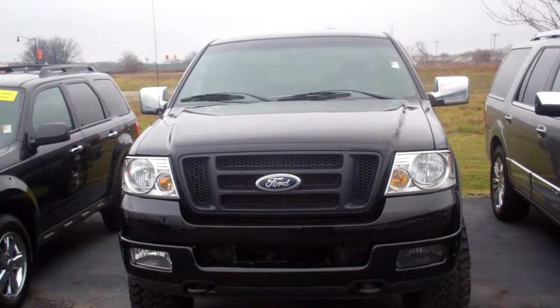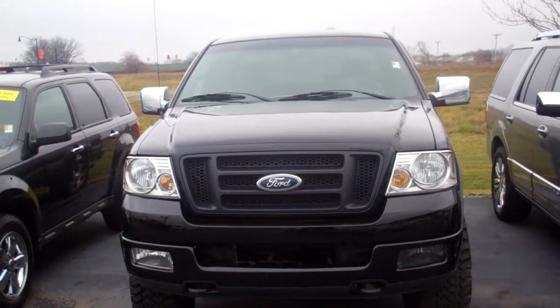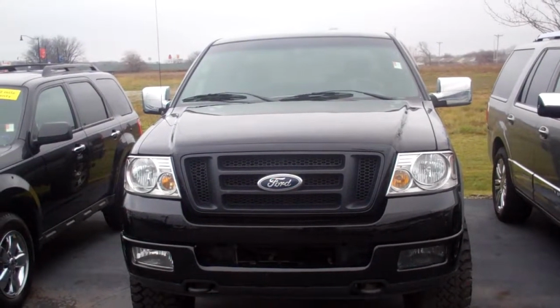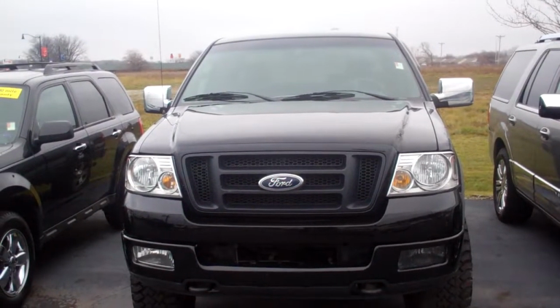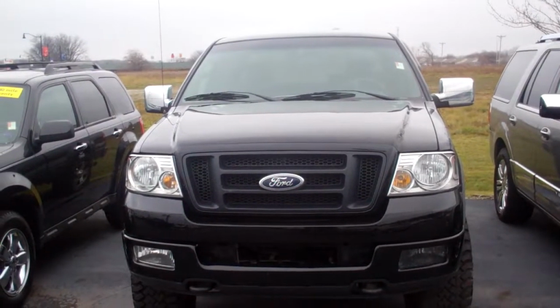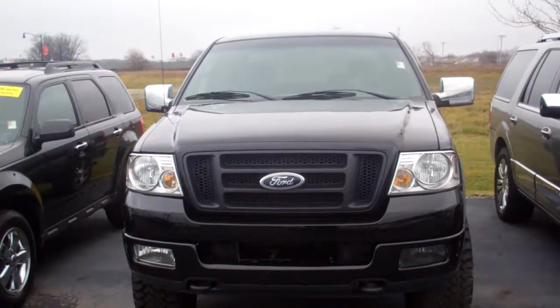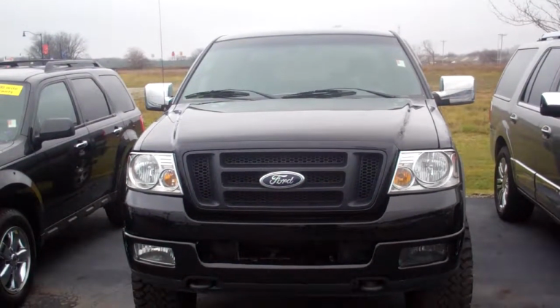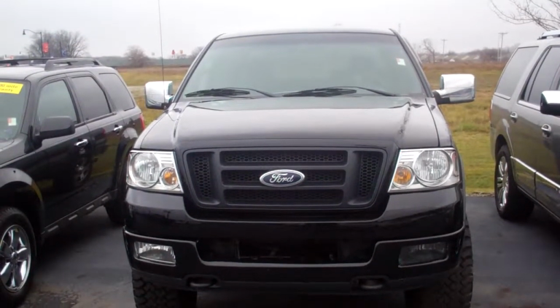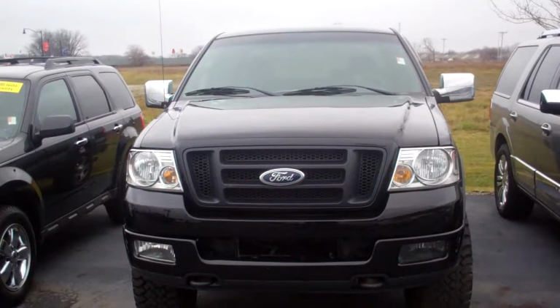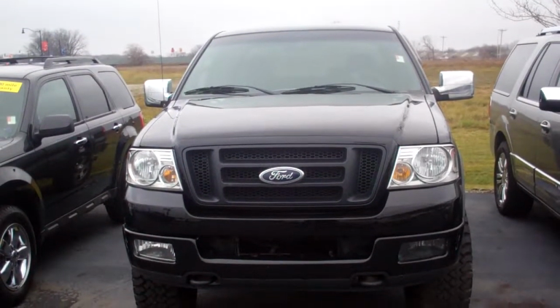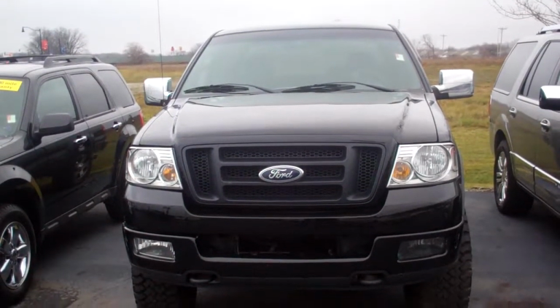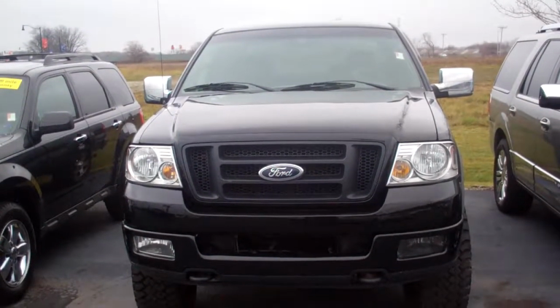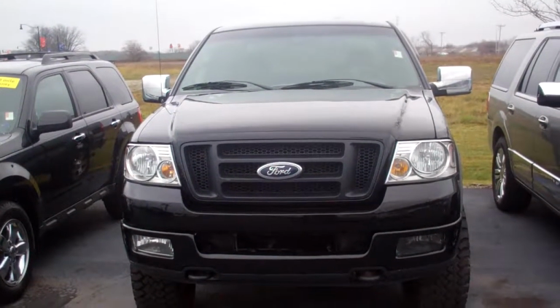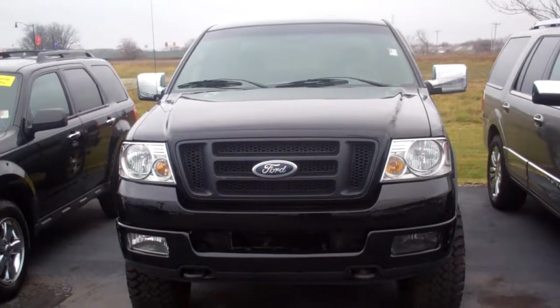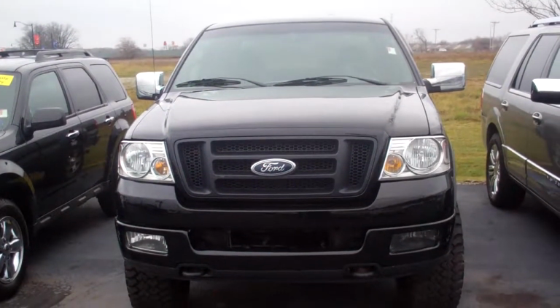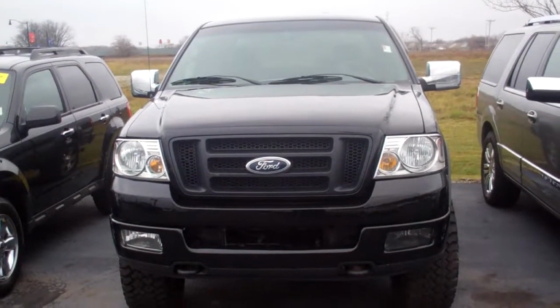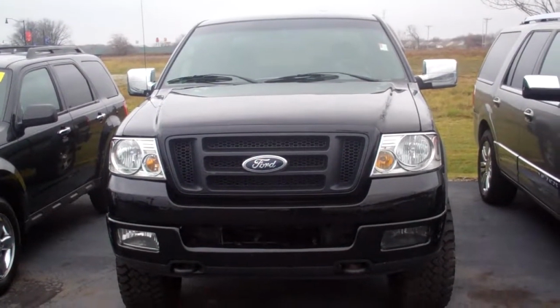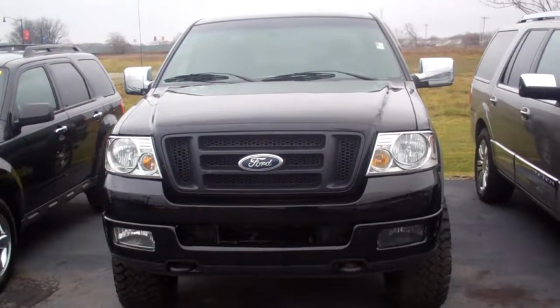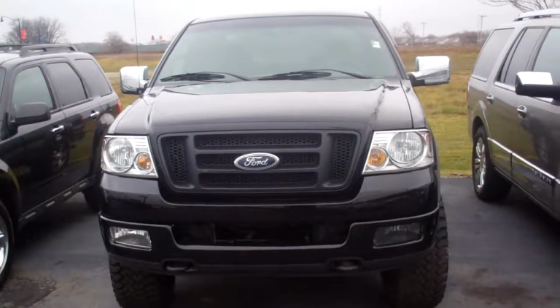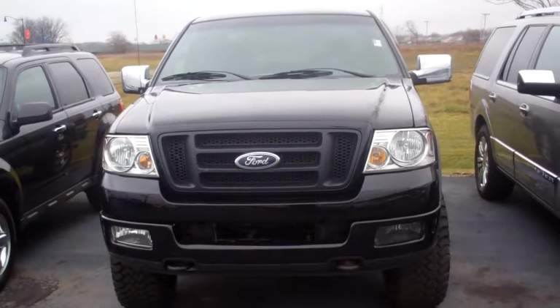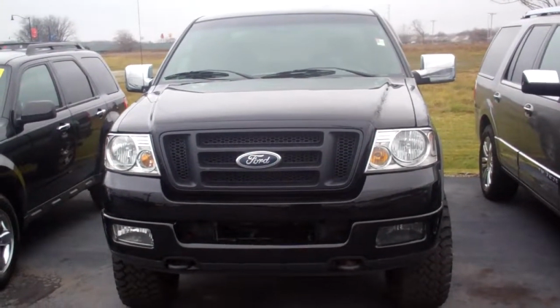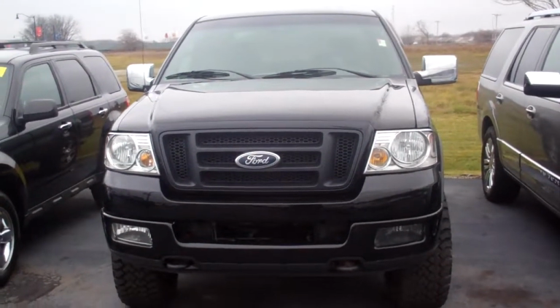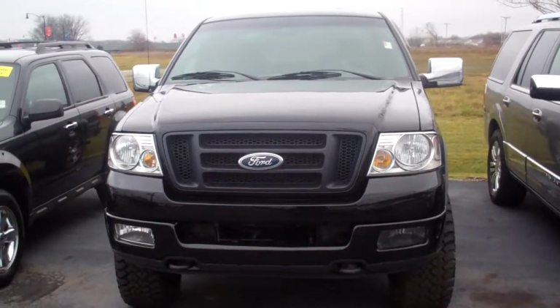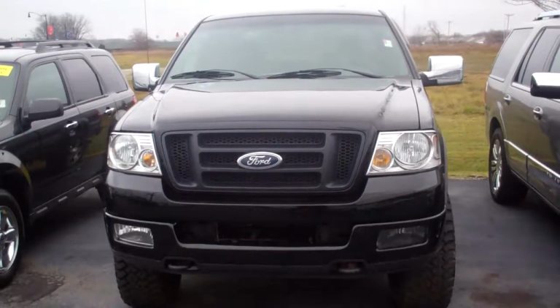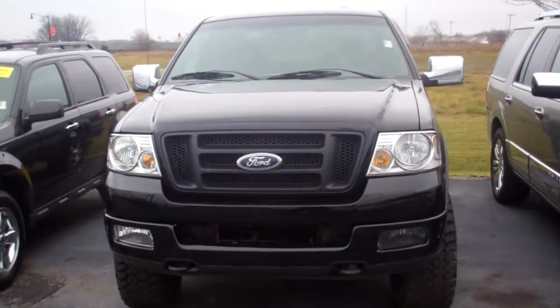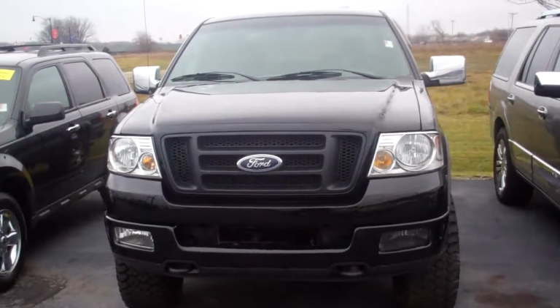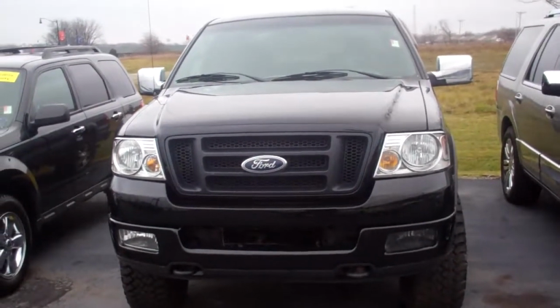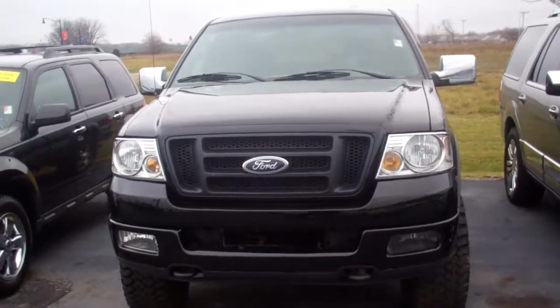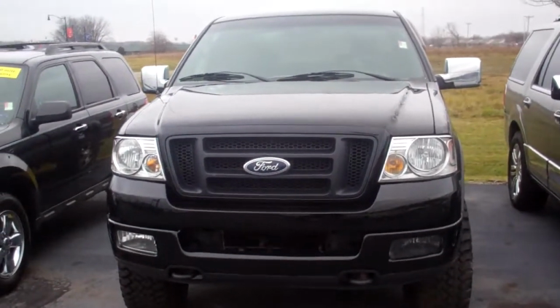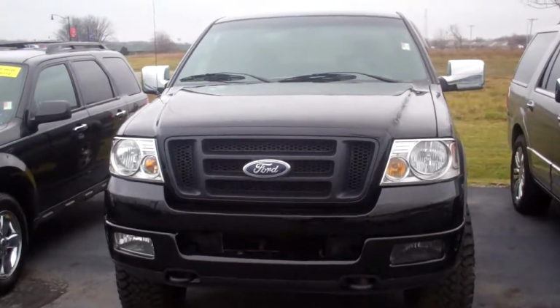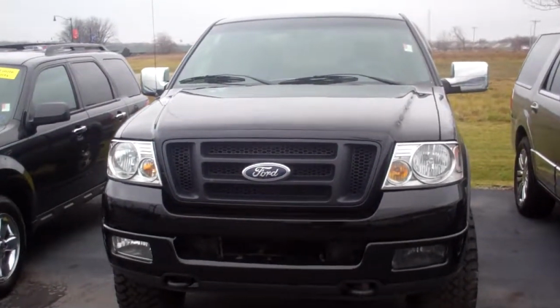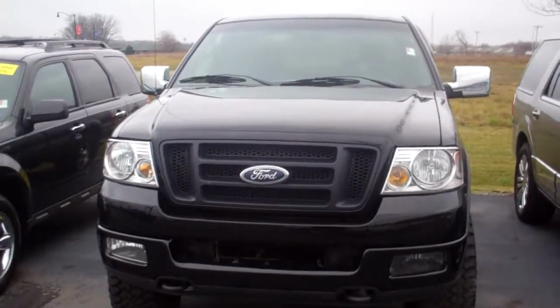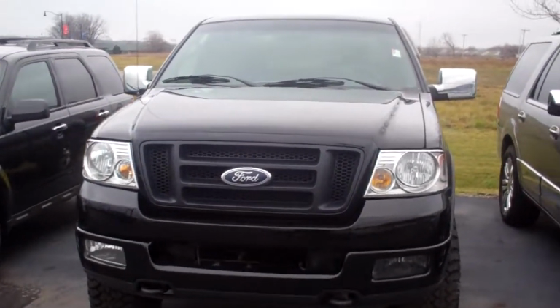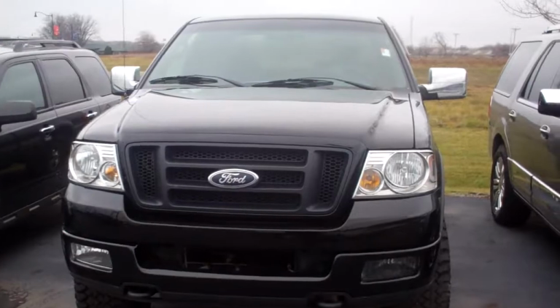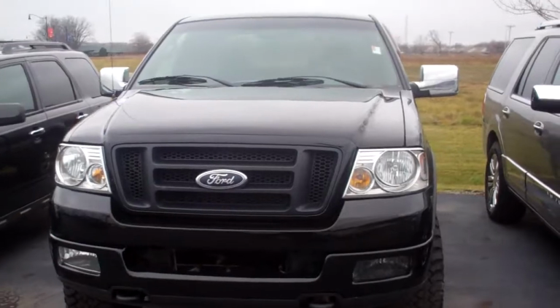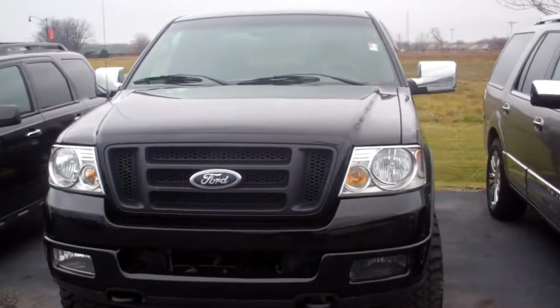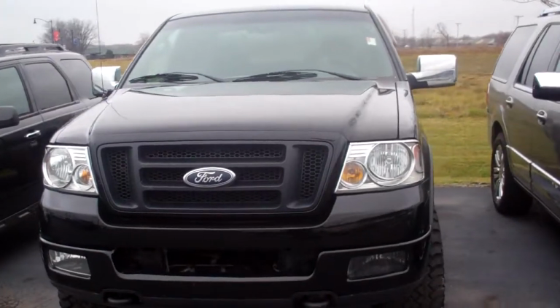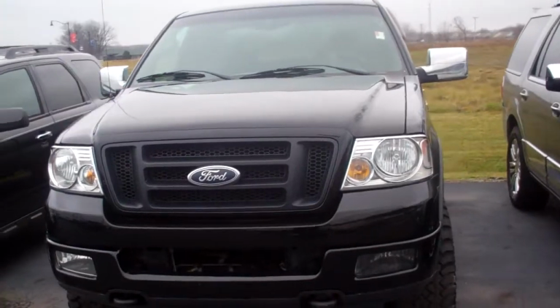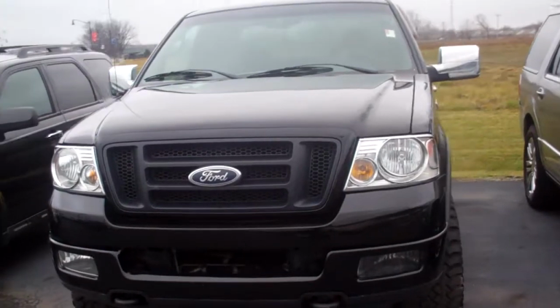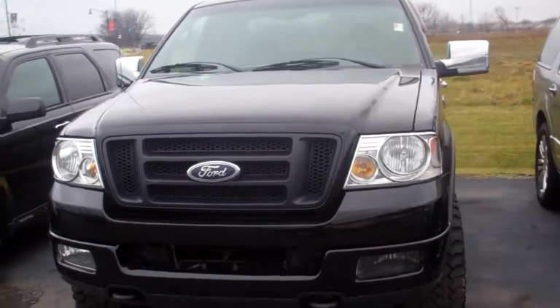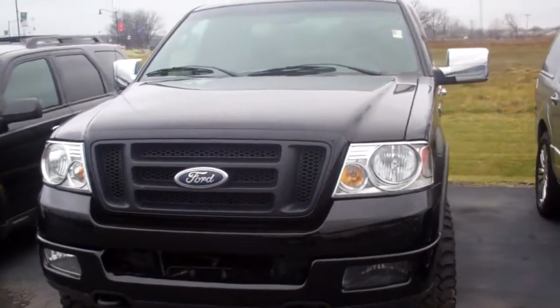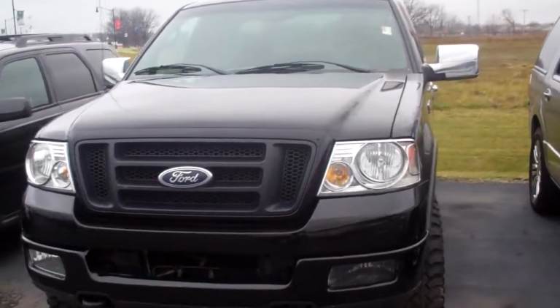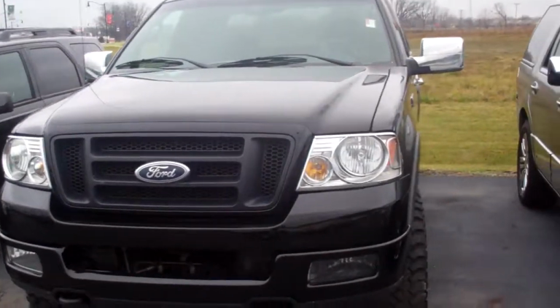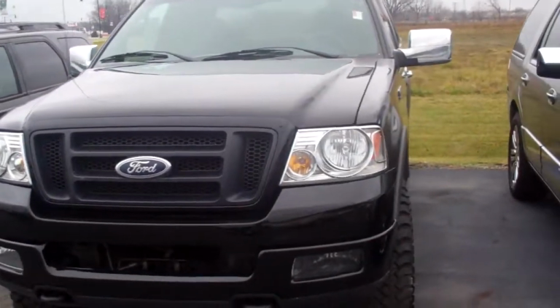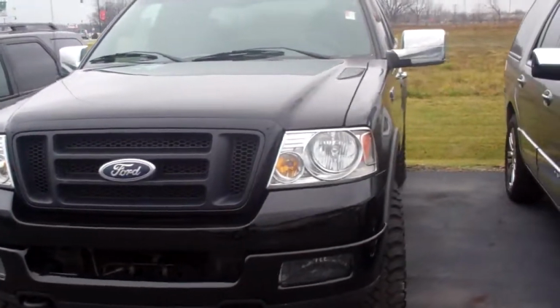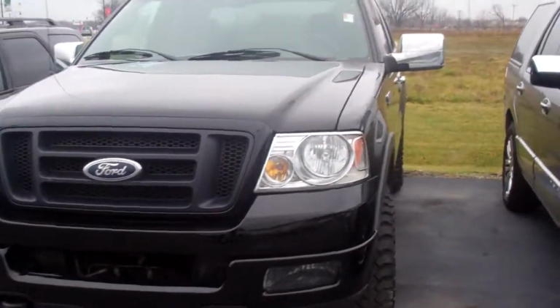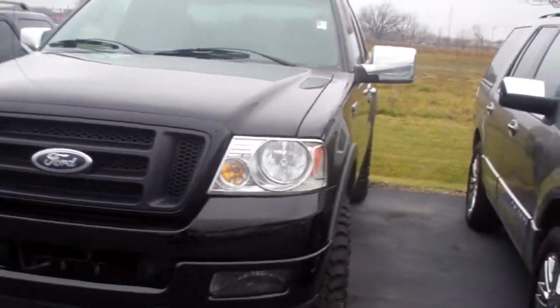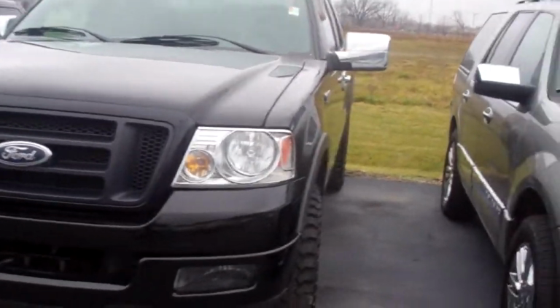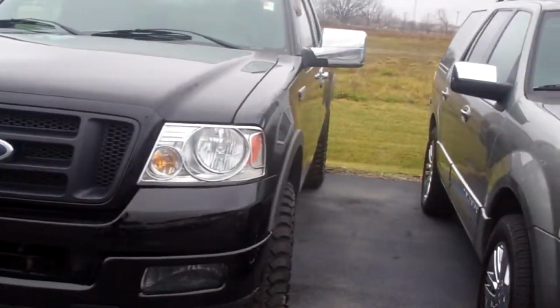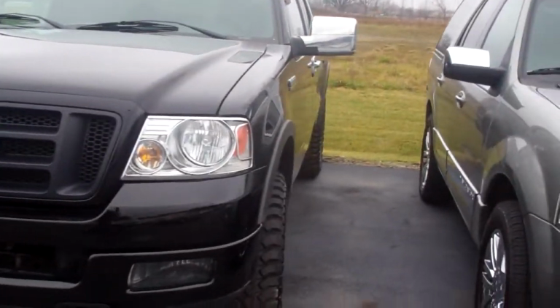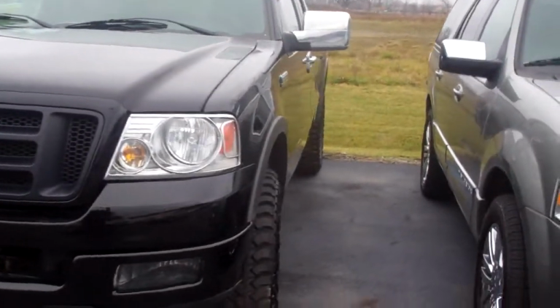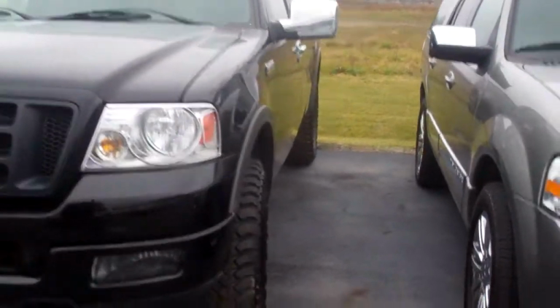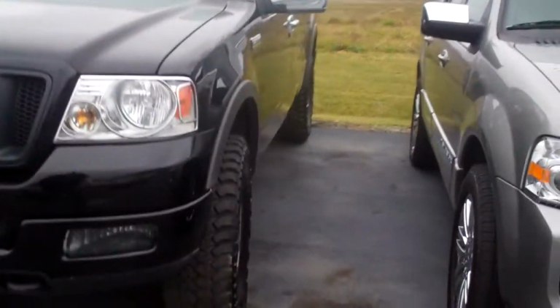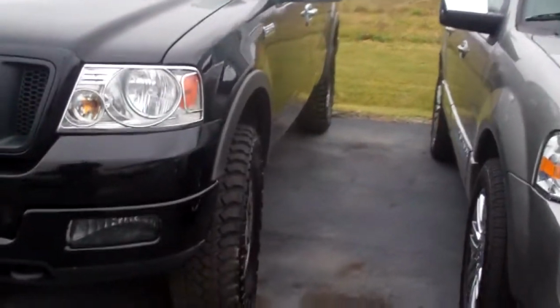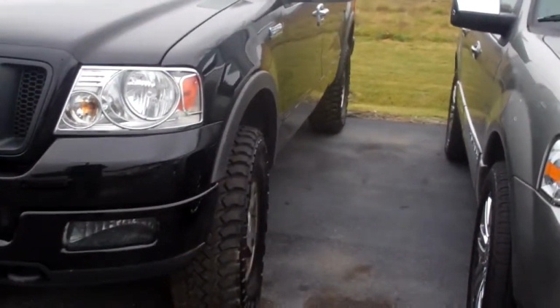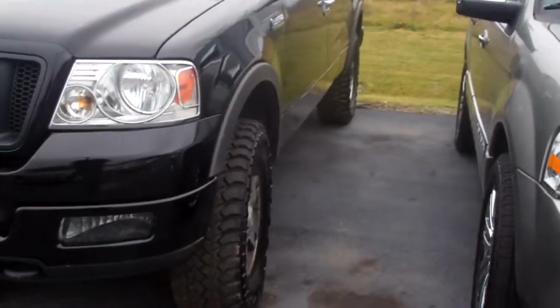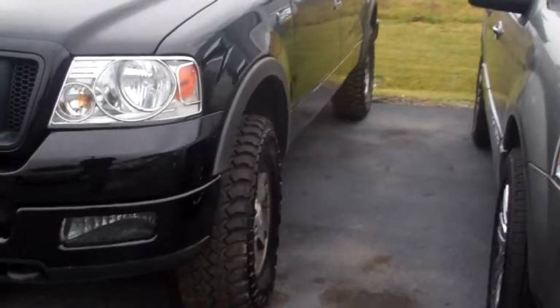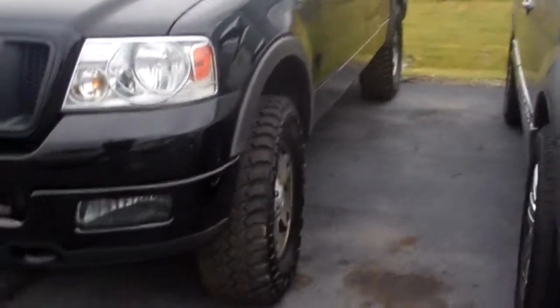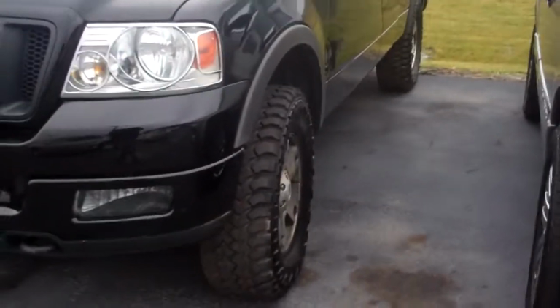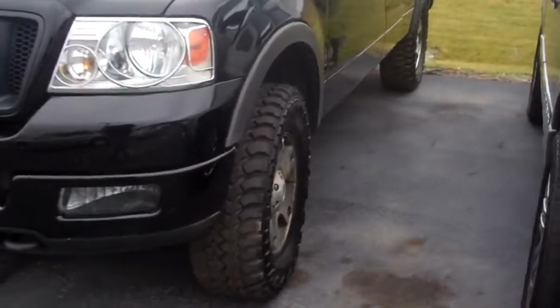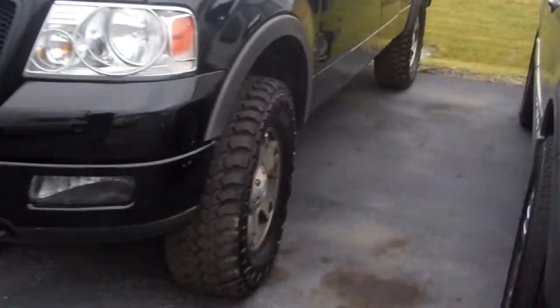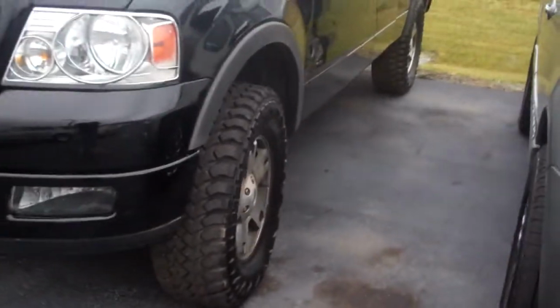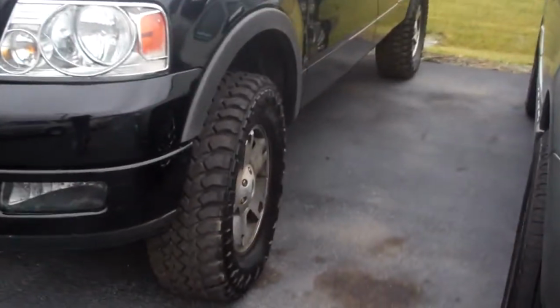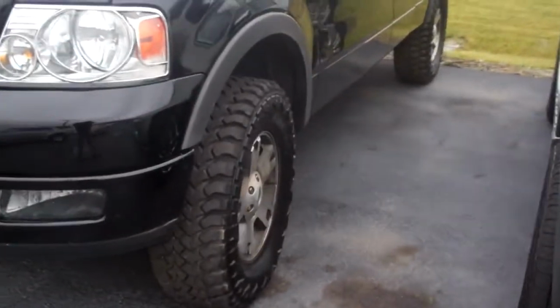Hey Marvin, Mike Balkus here at Bill Estes Ford. This is a 2005 FX4 F150 you inquired about.